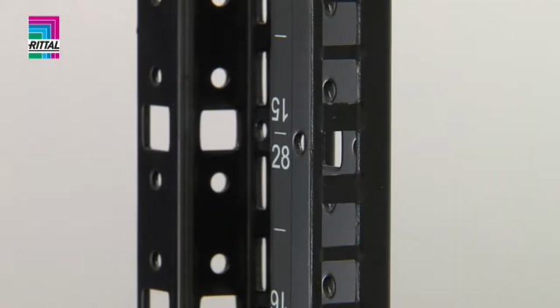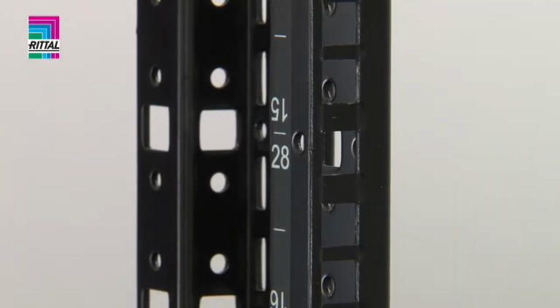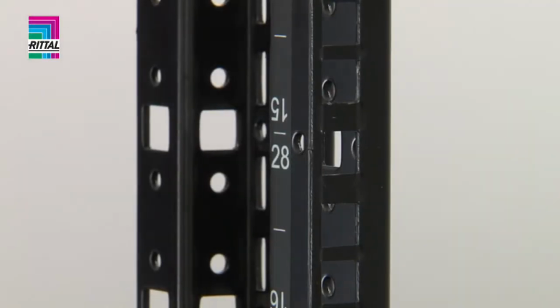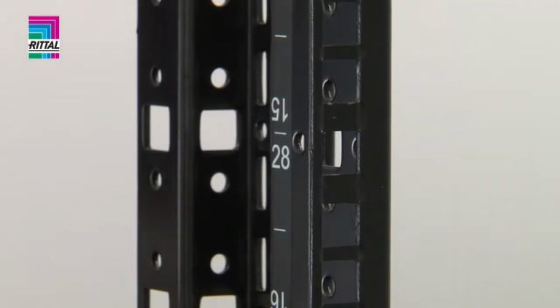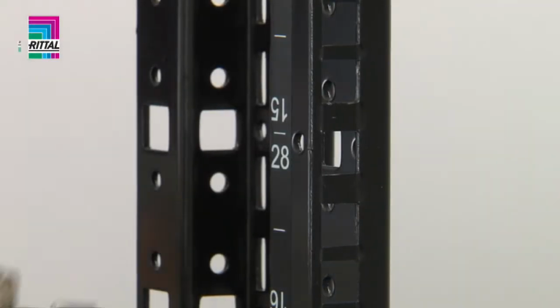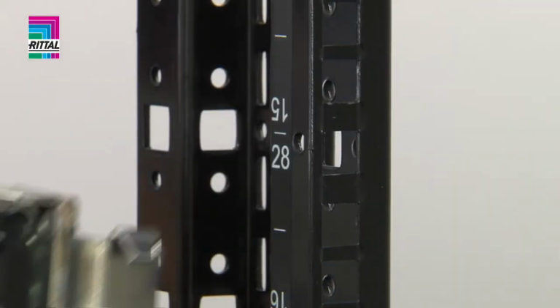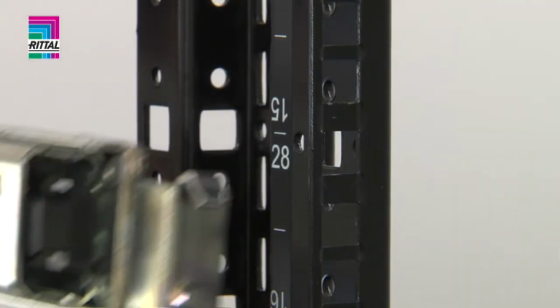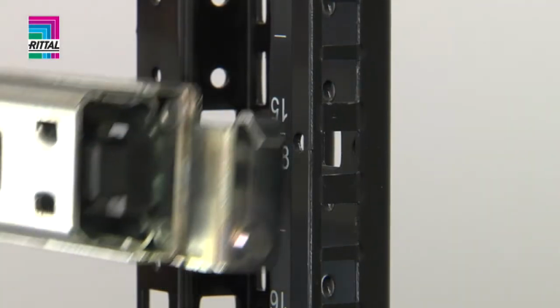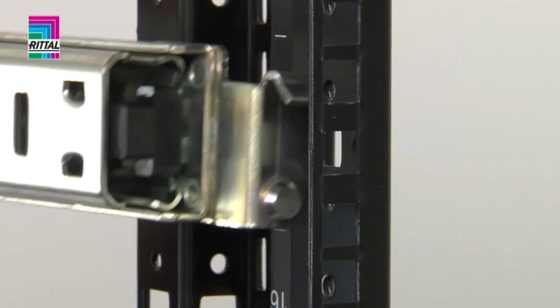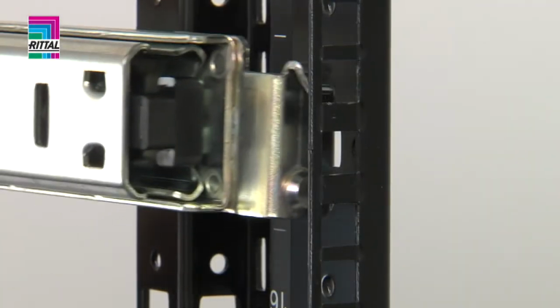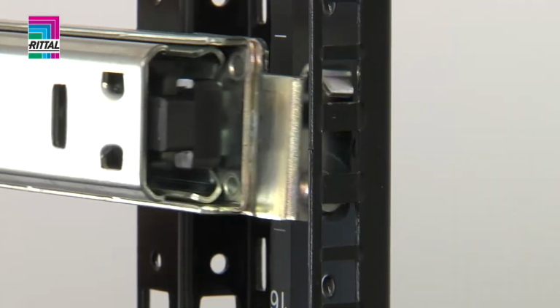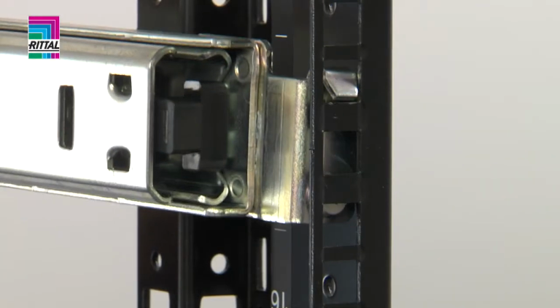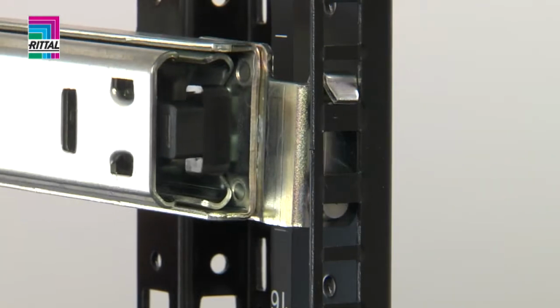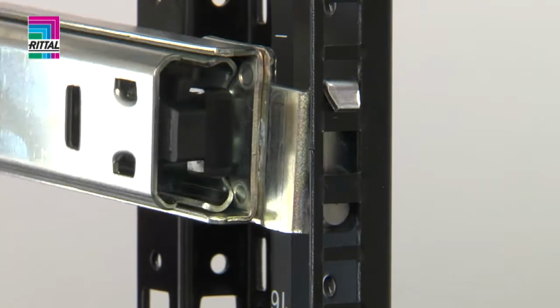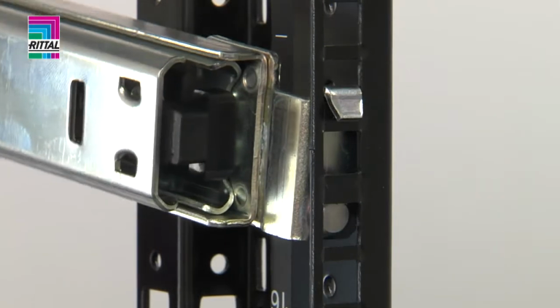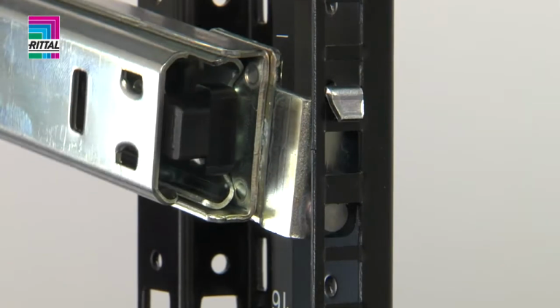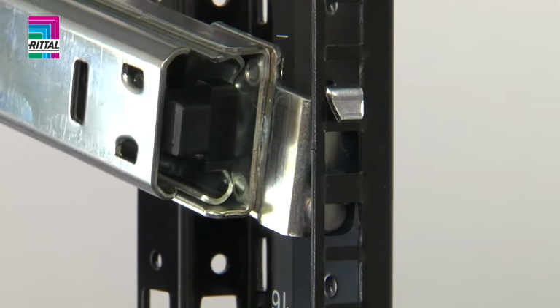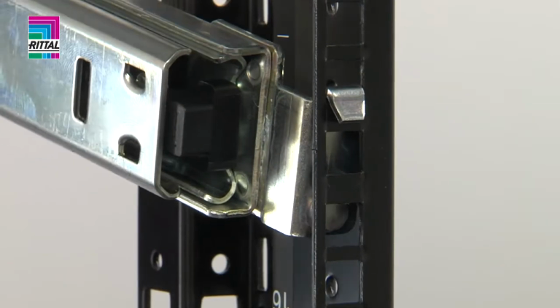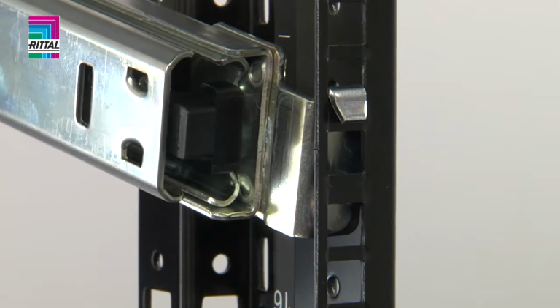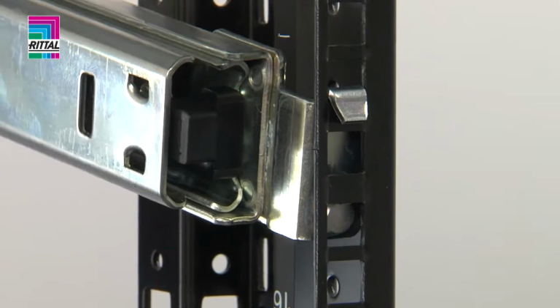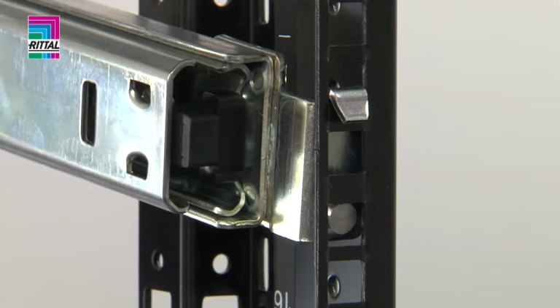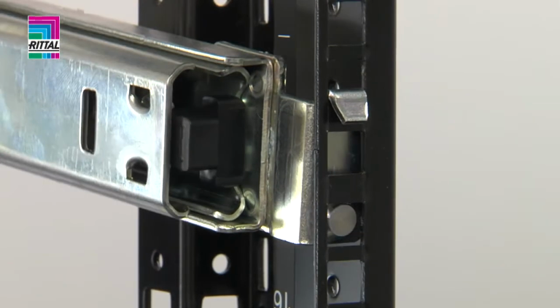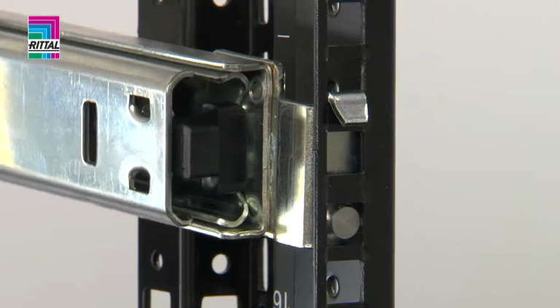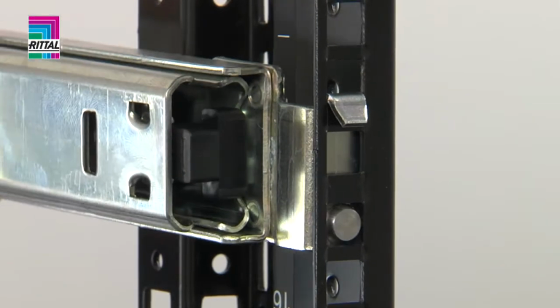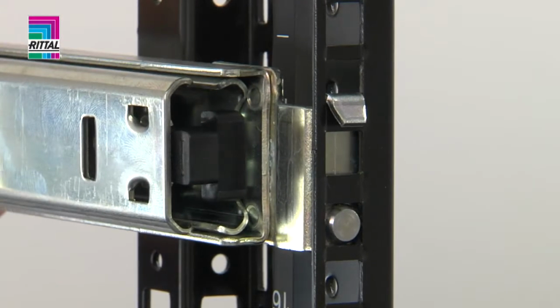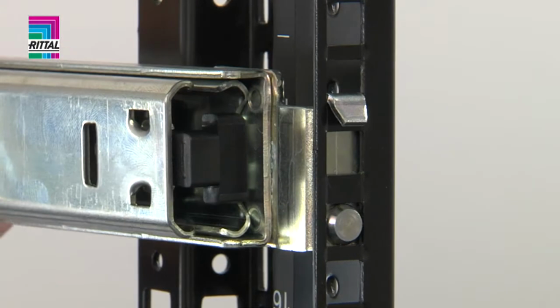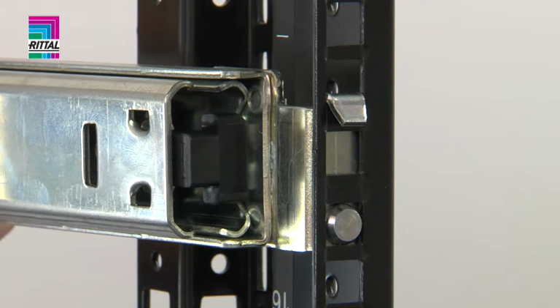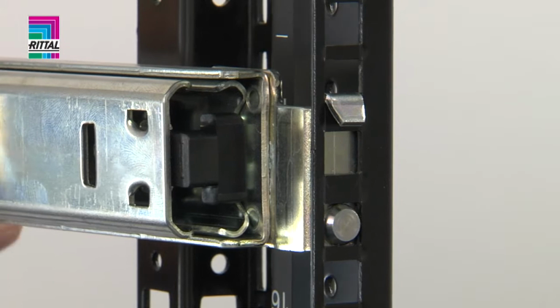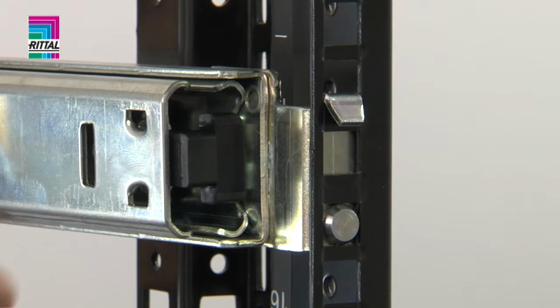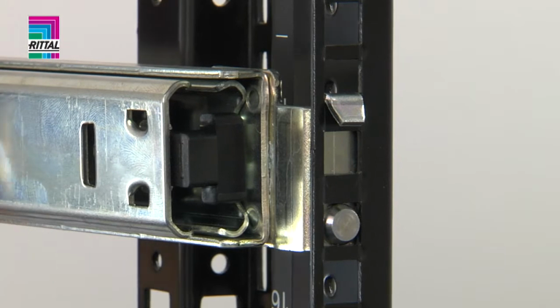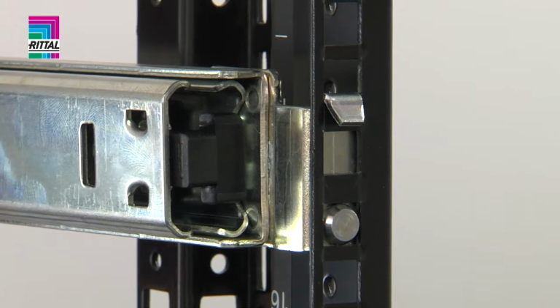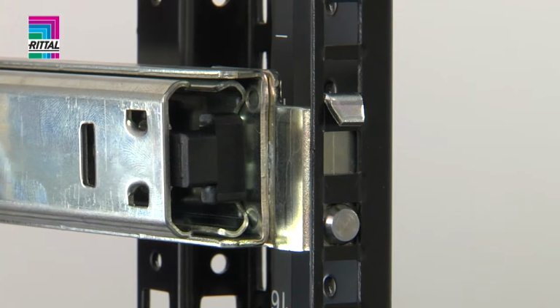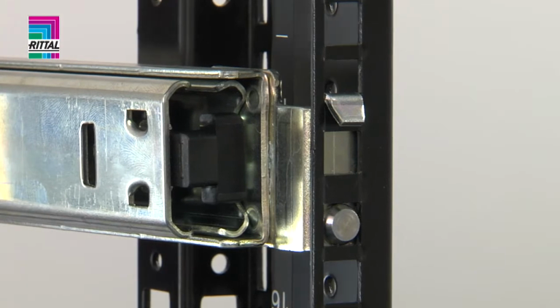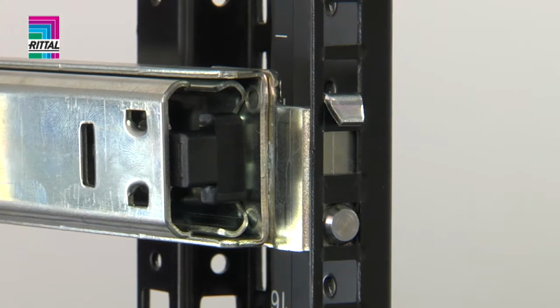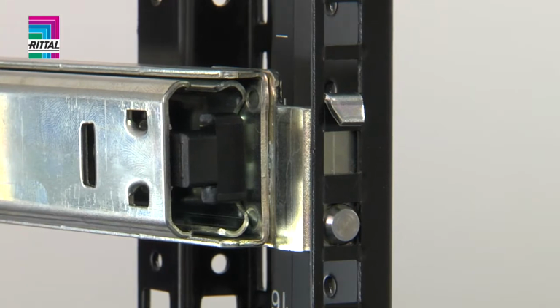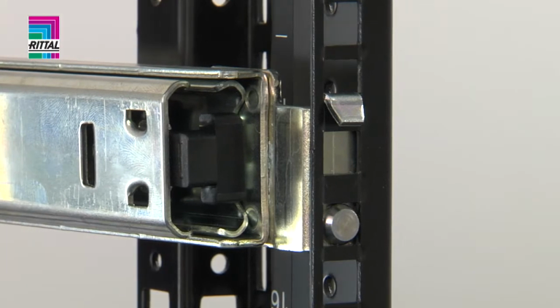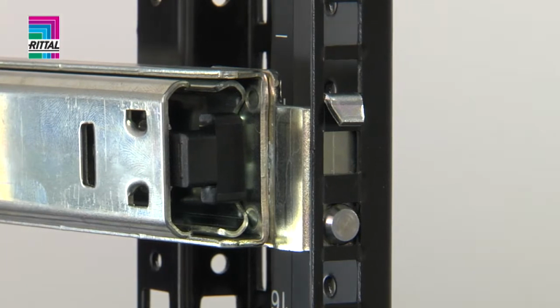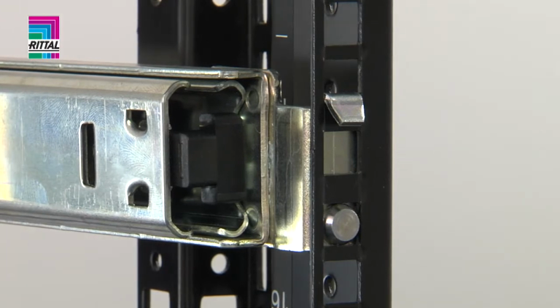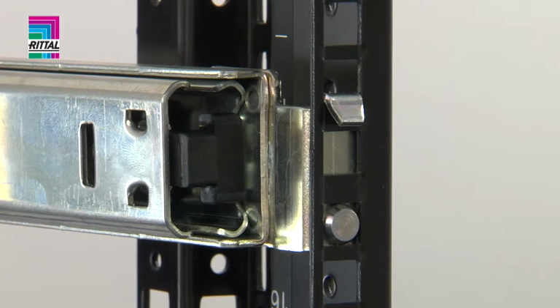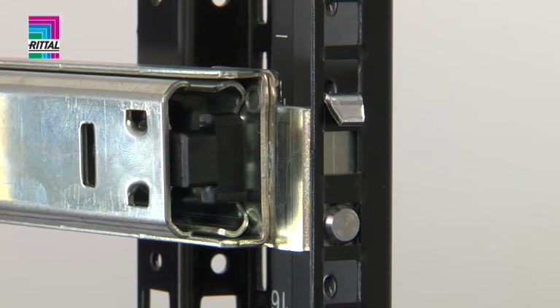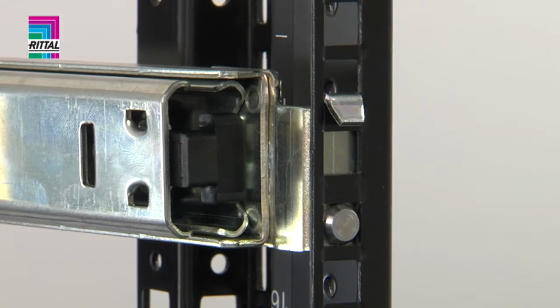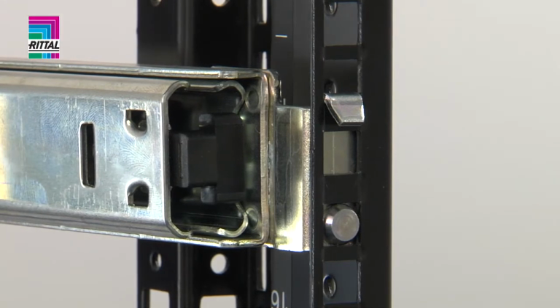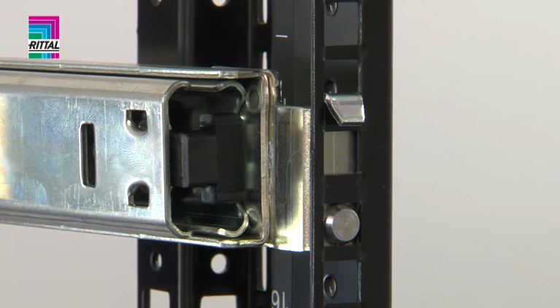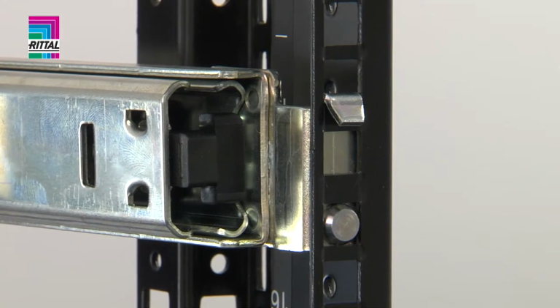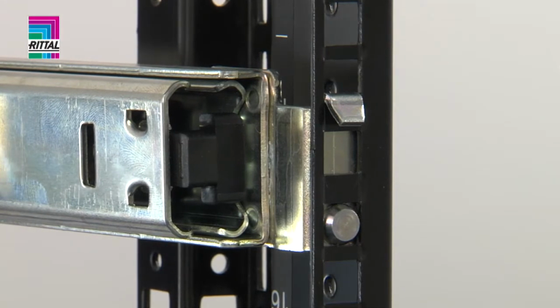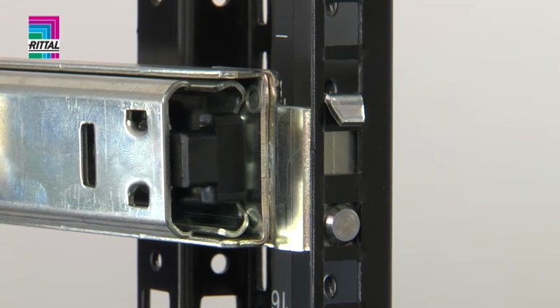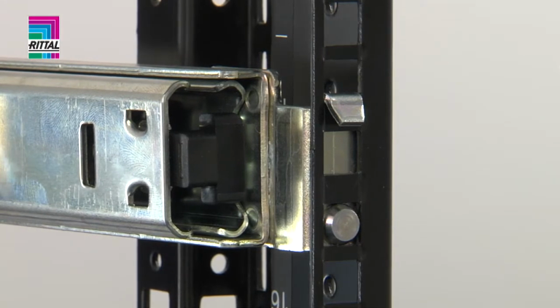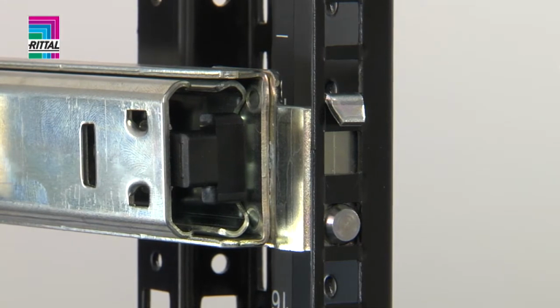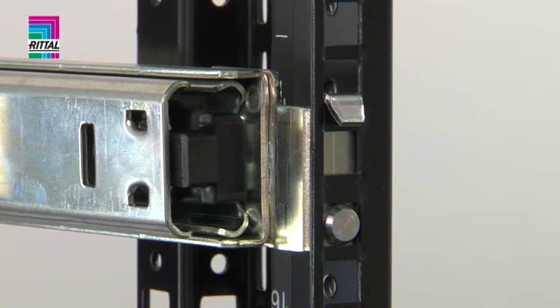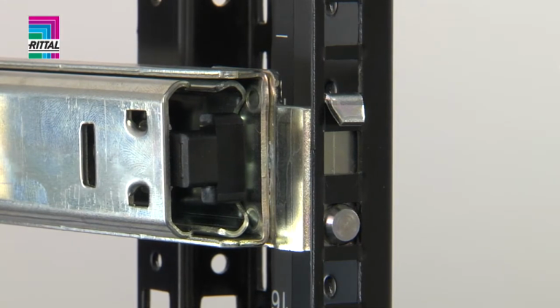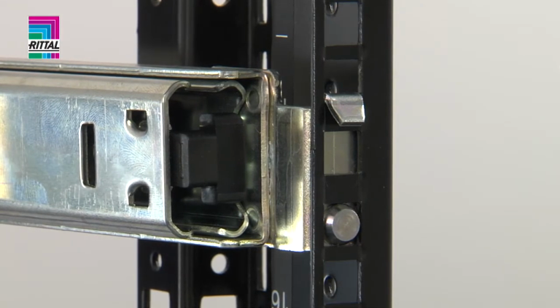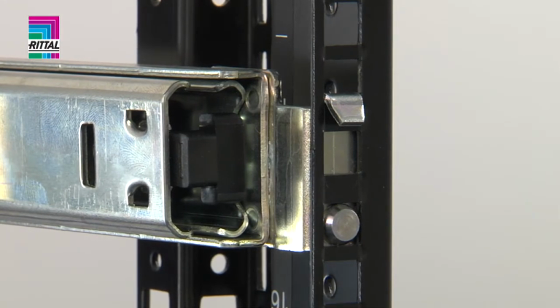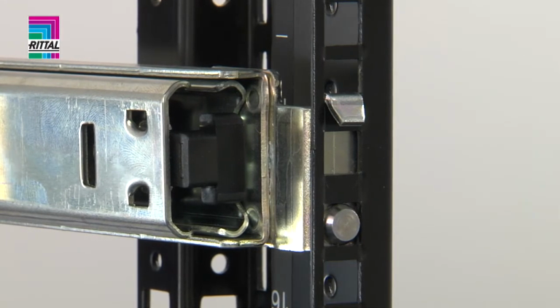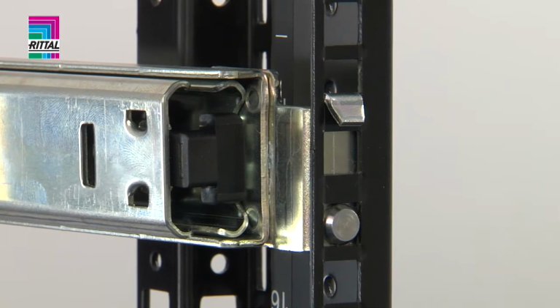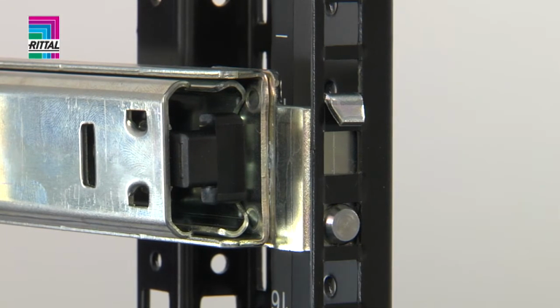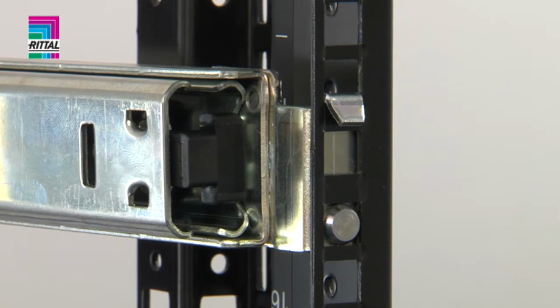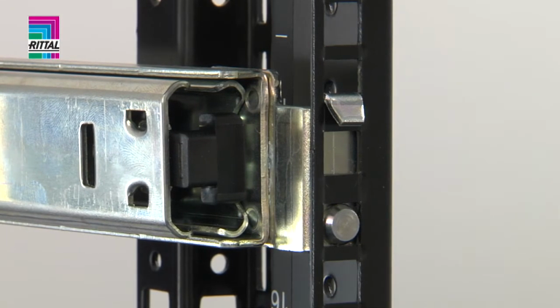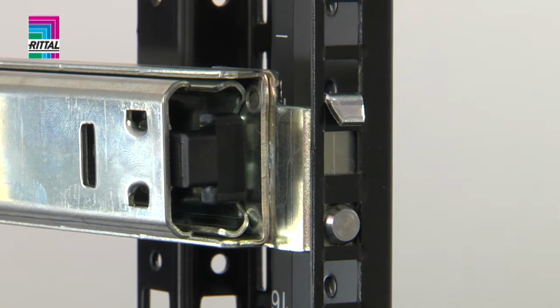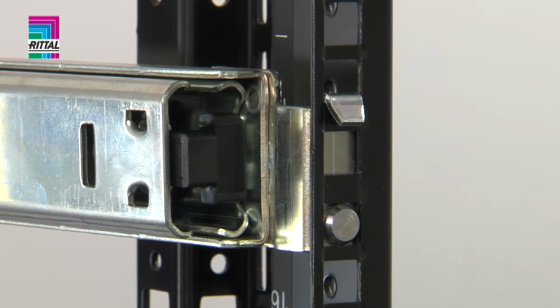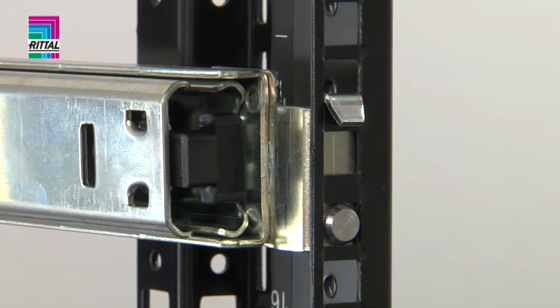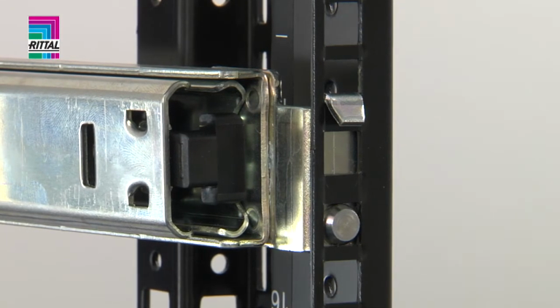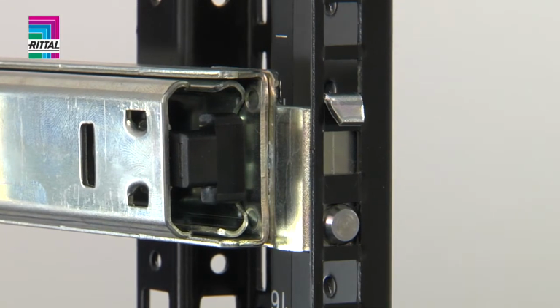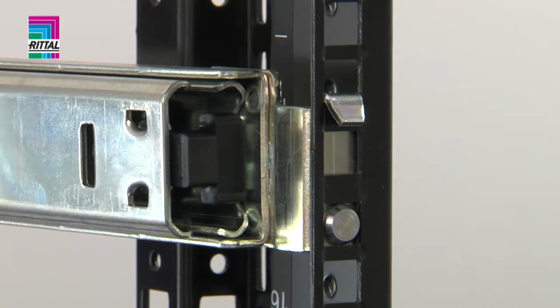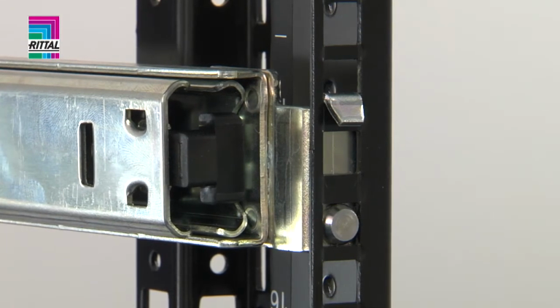Installation of the pull-out component shelf begins with locating the telescopic slide in the top hole of the chosen height unit at the rear.